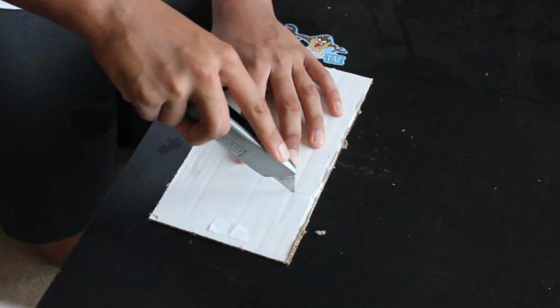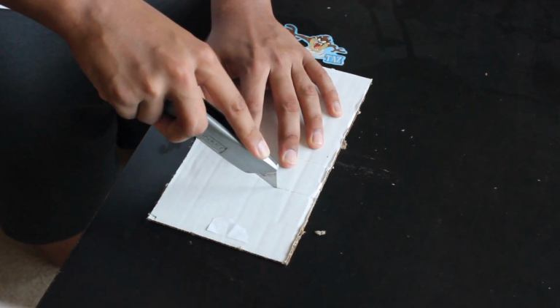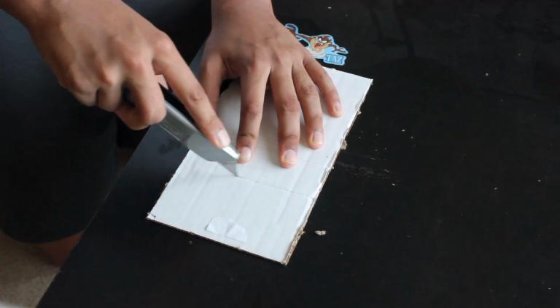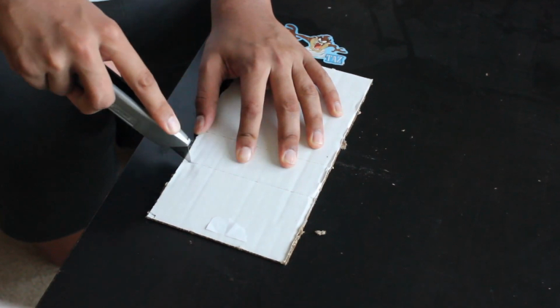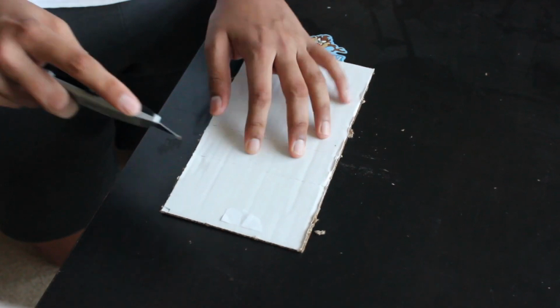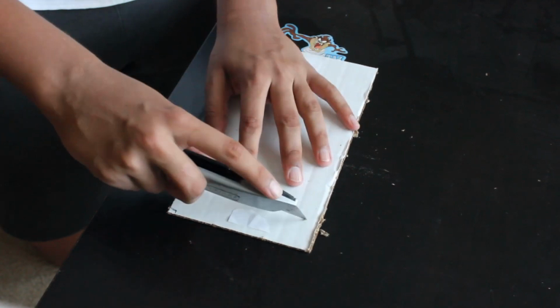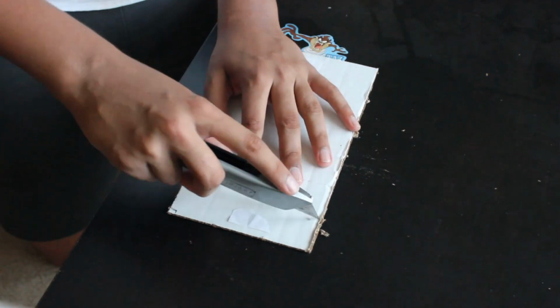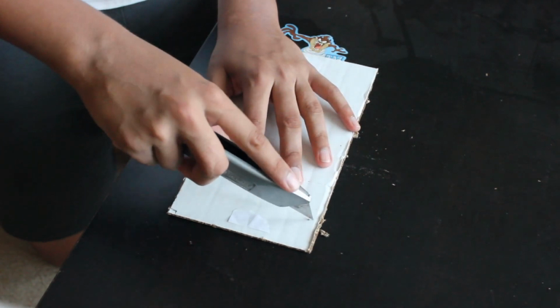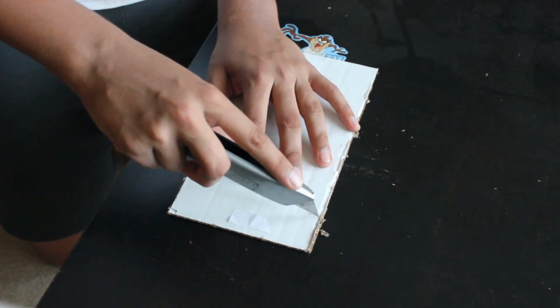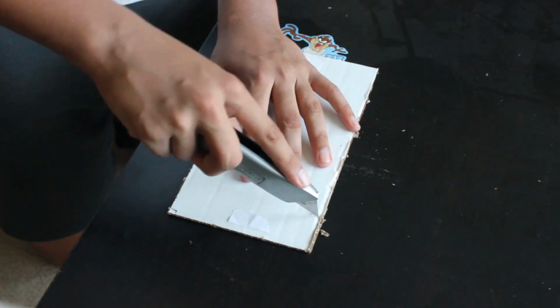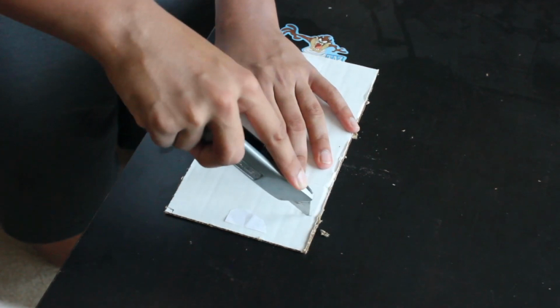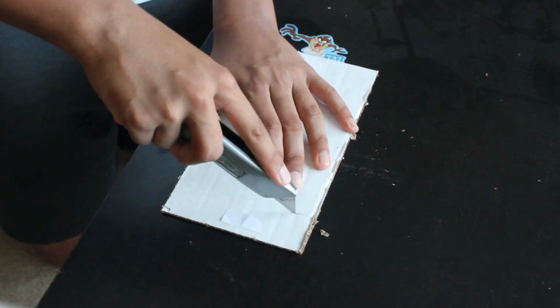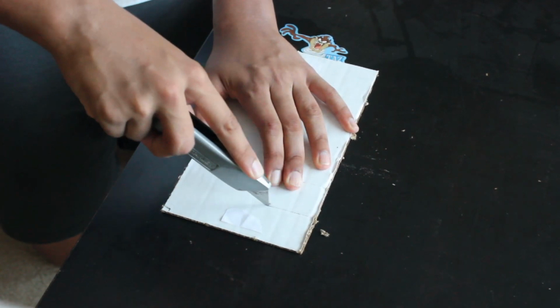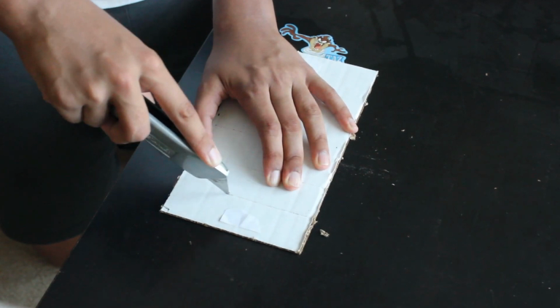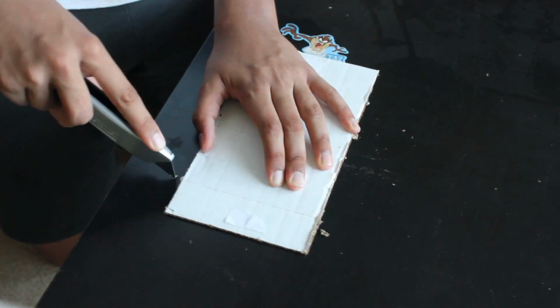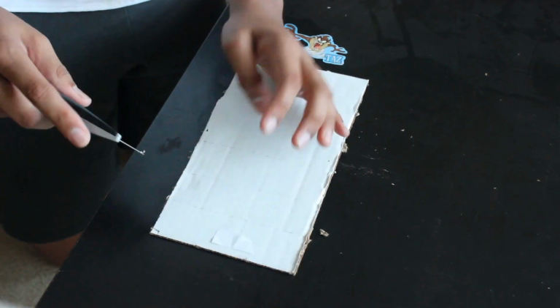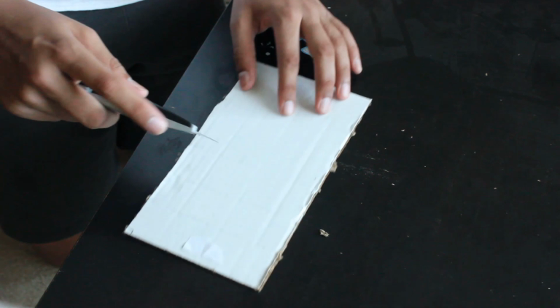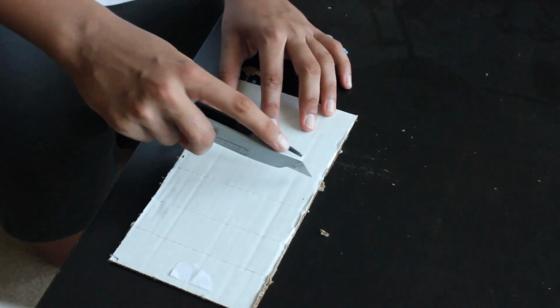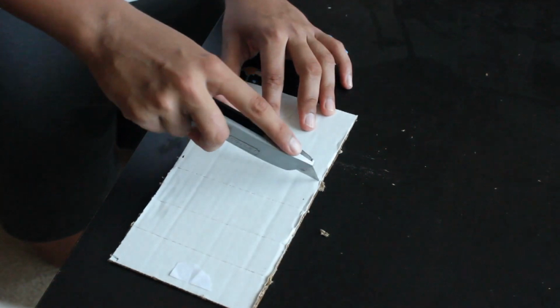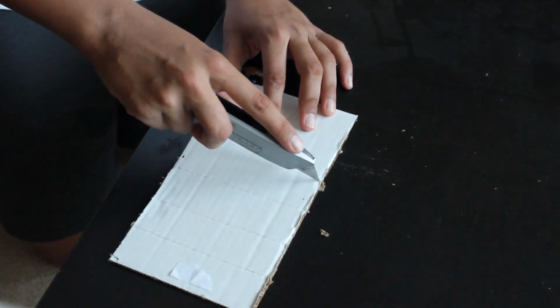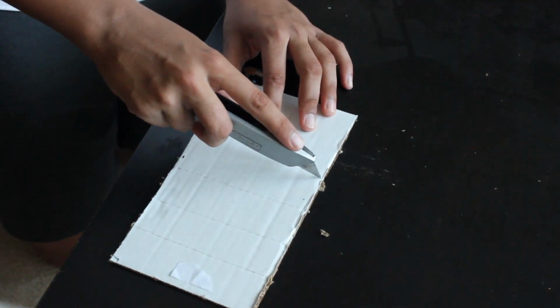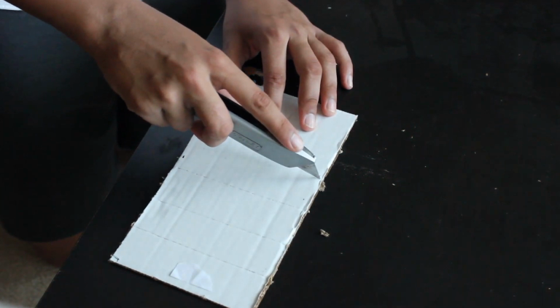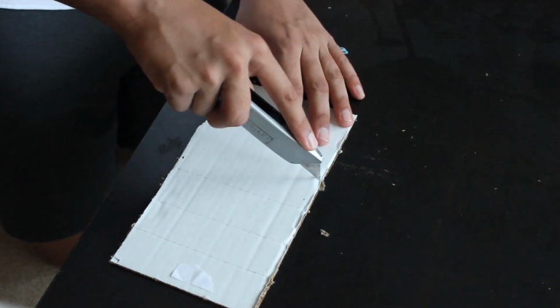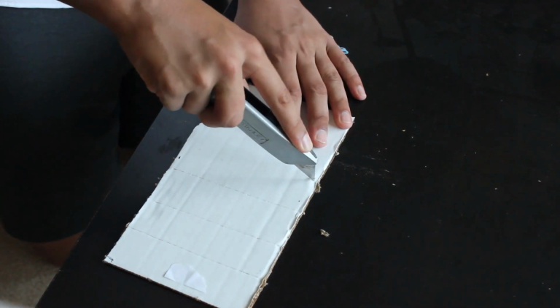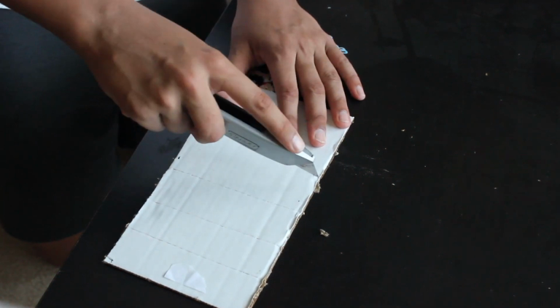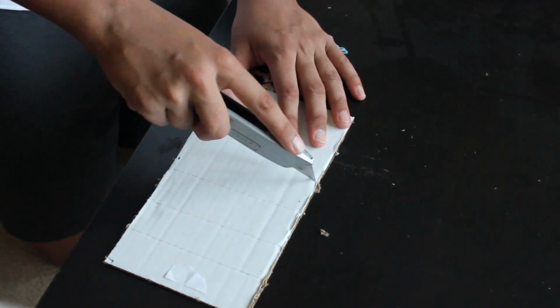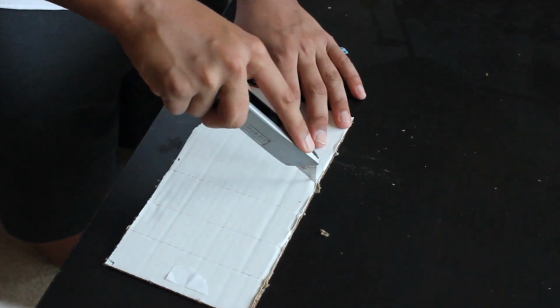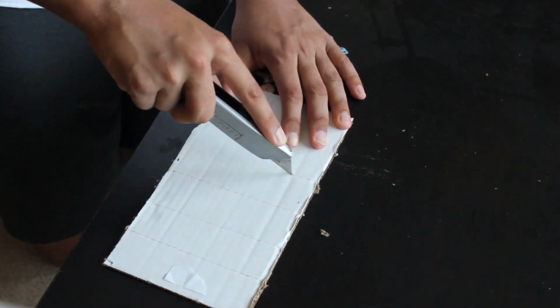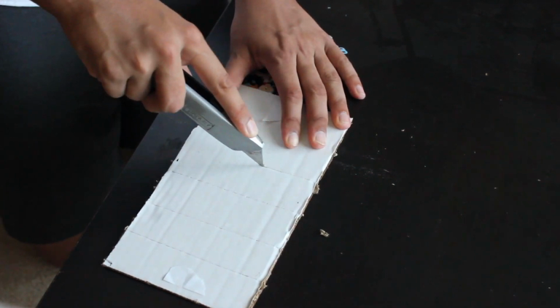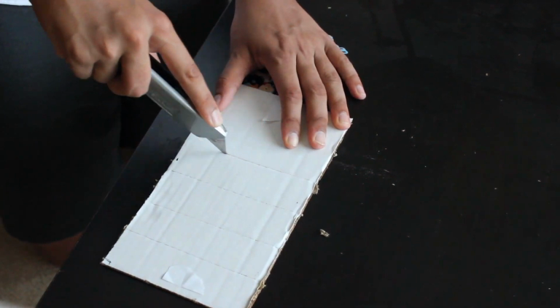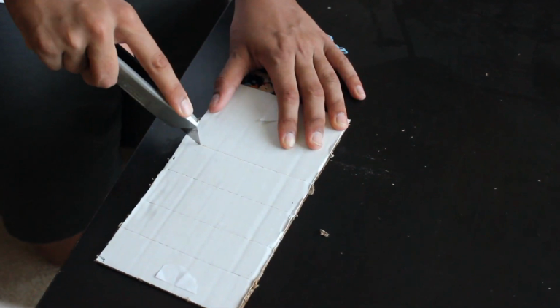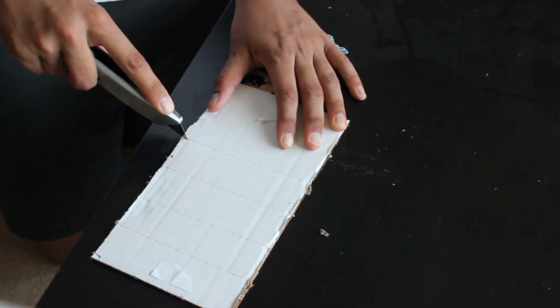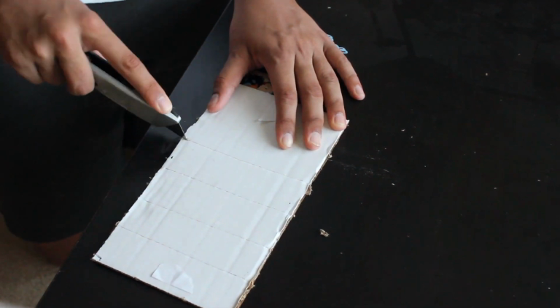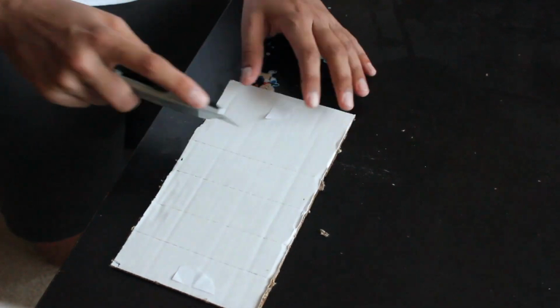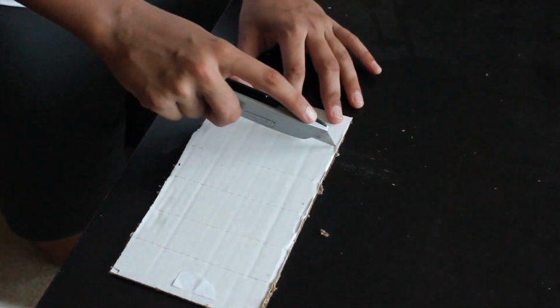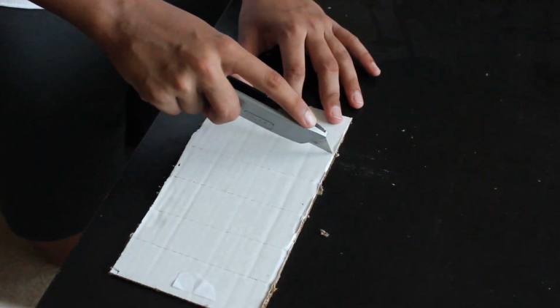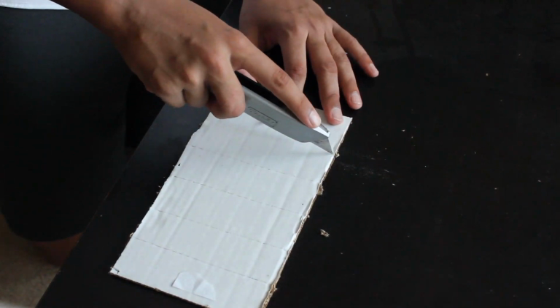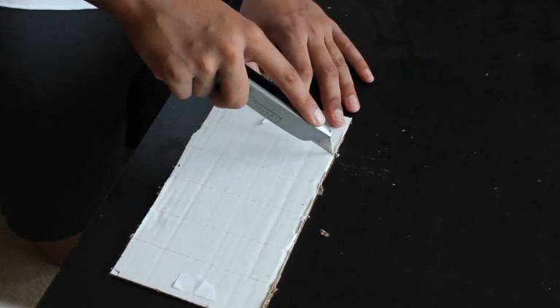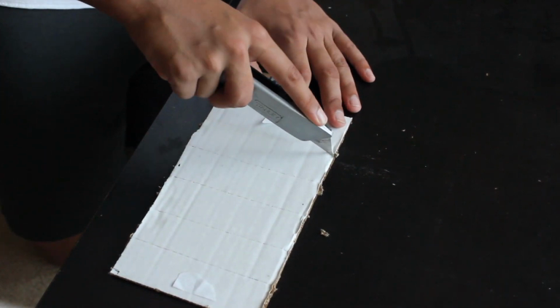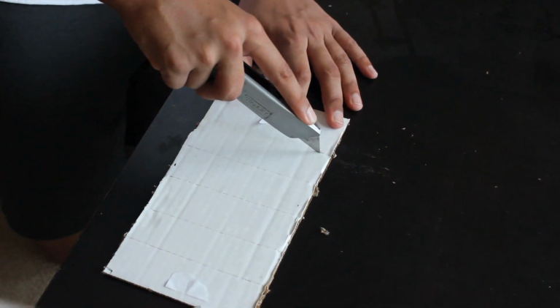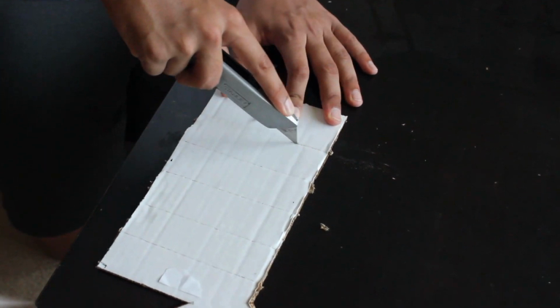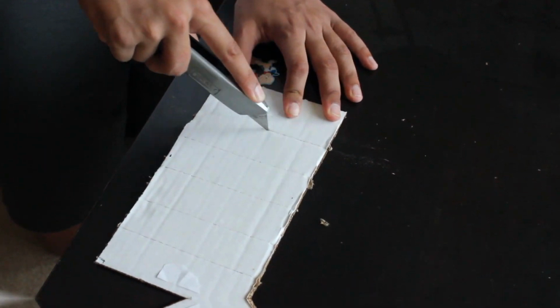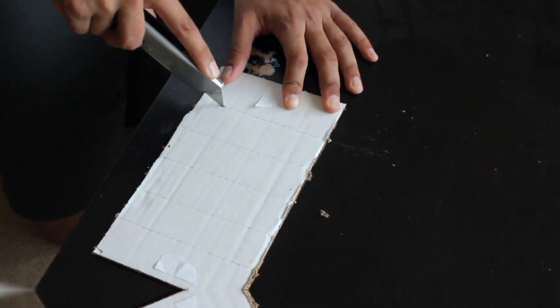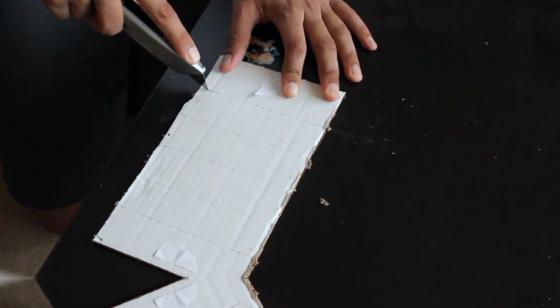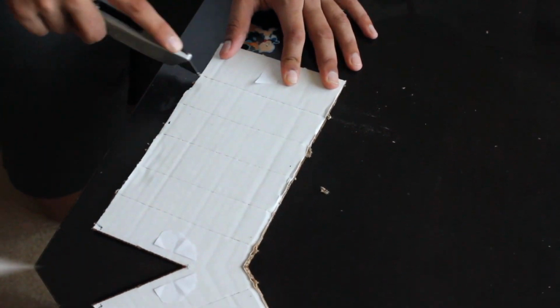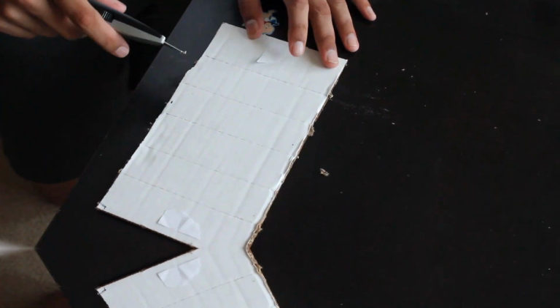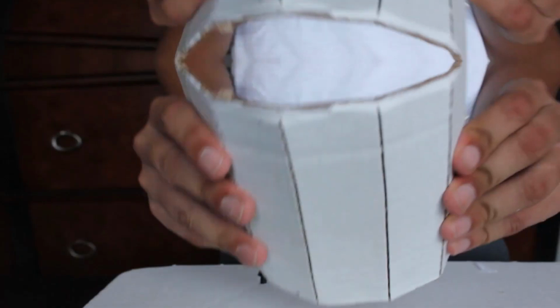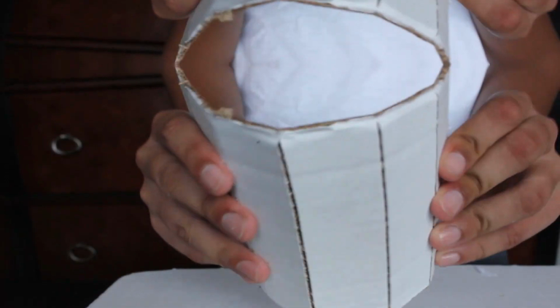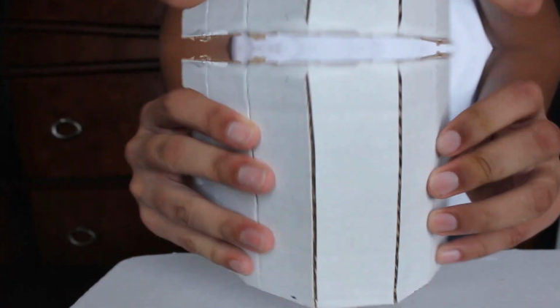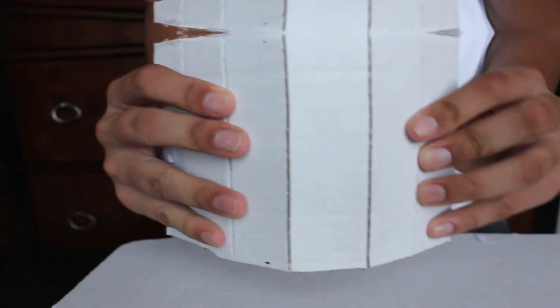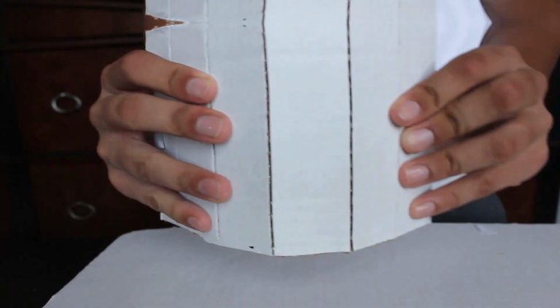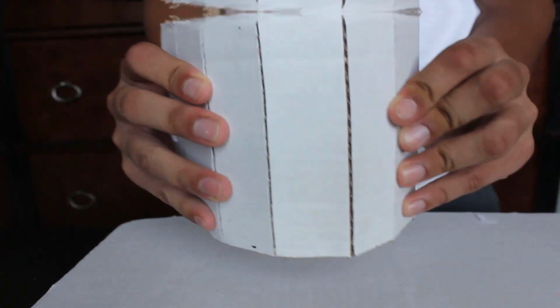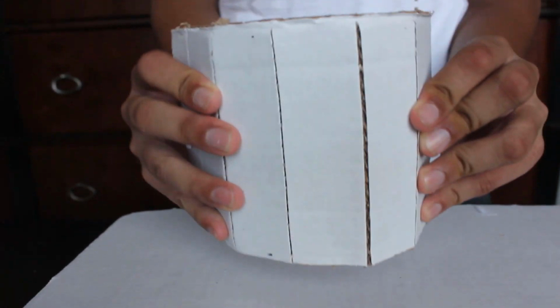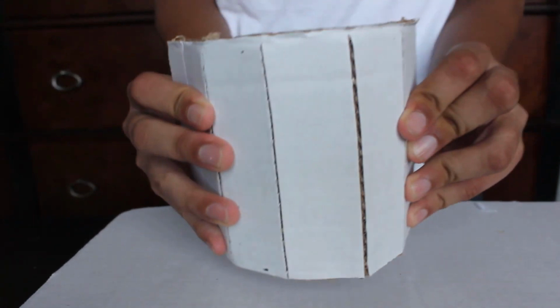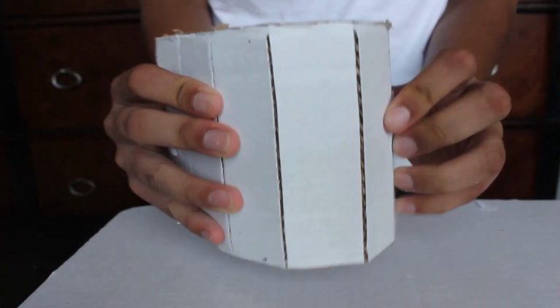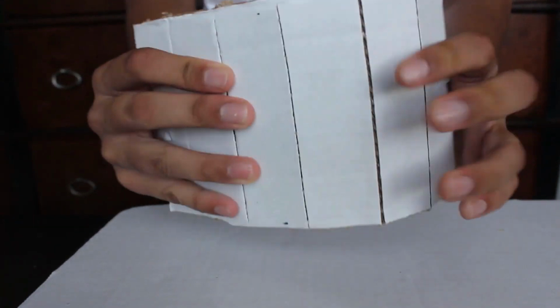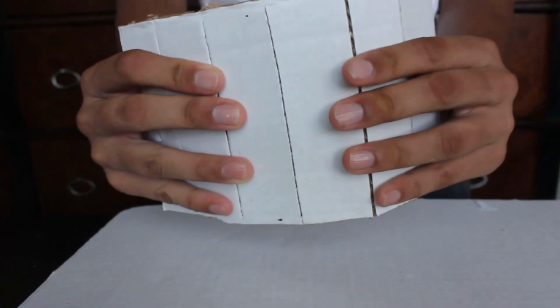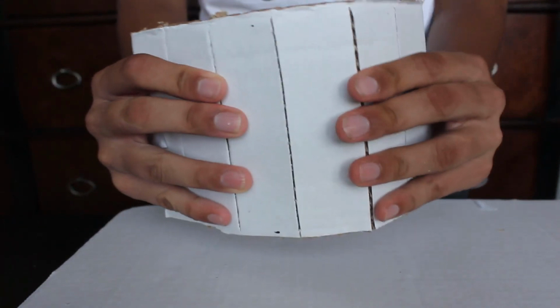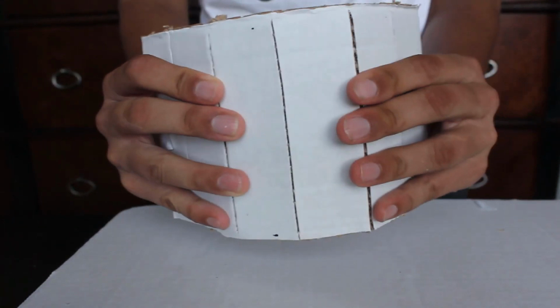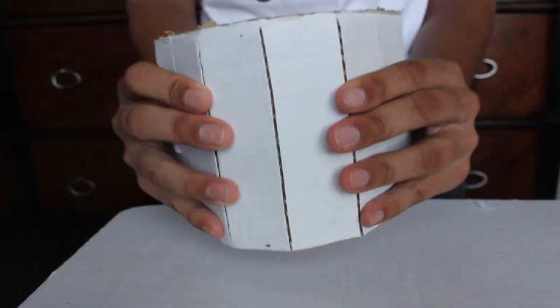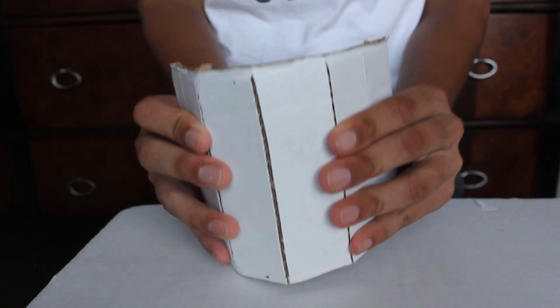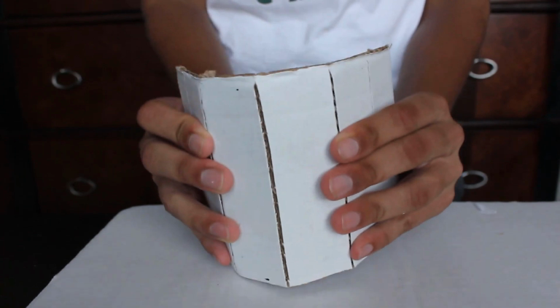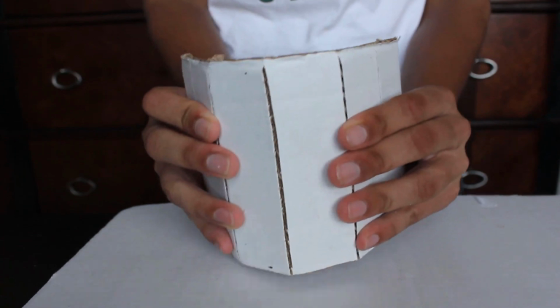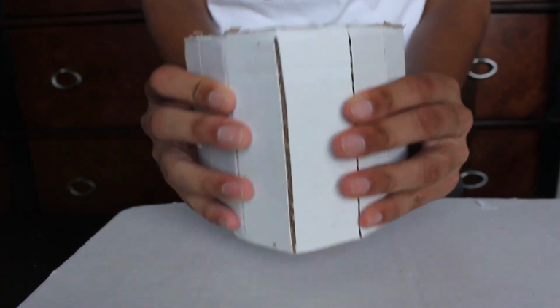So what you're watching right now is me struggling to make a scaled-down cardboard prototype of this wall.